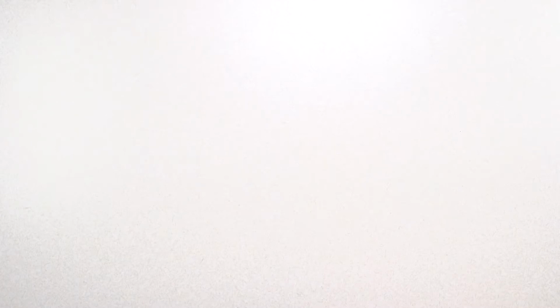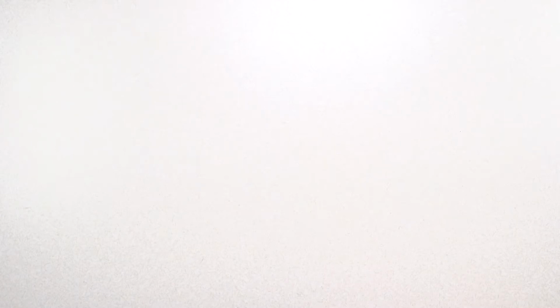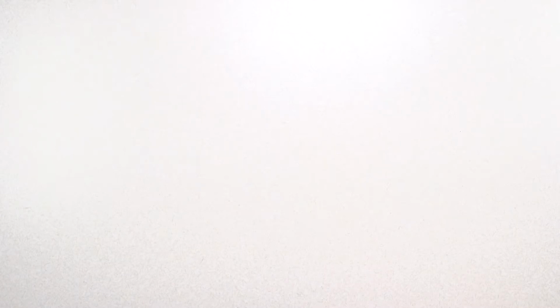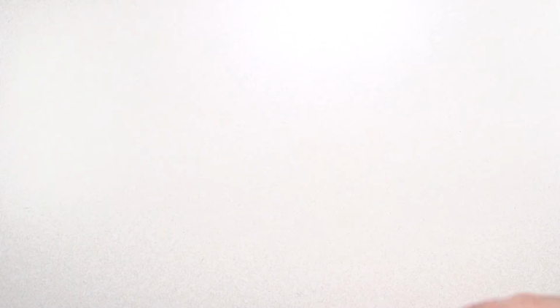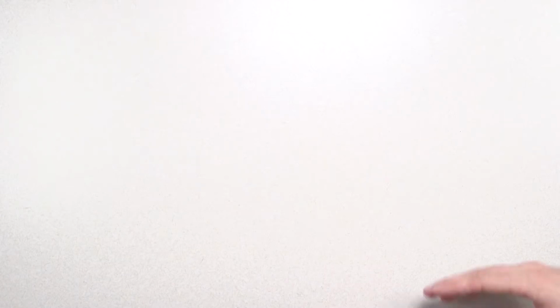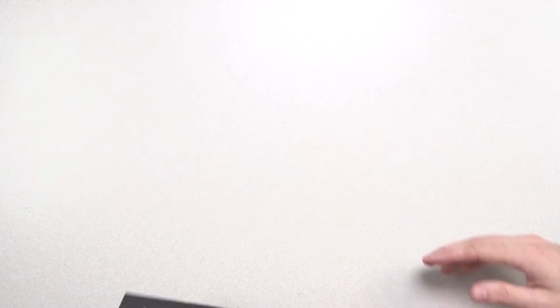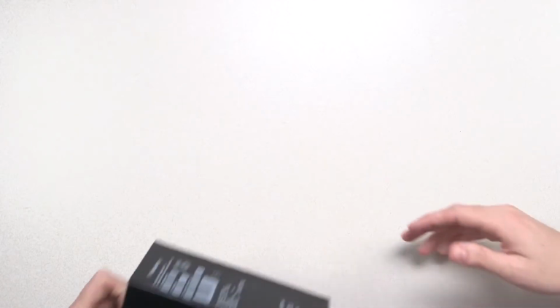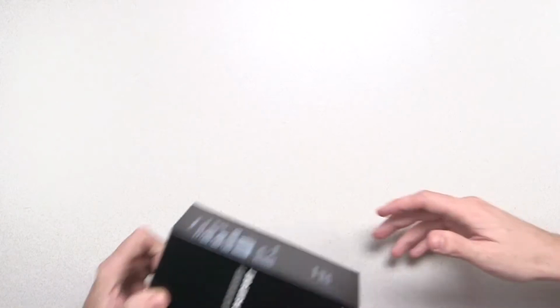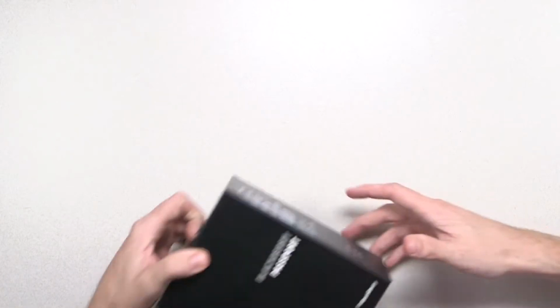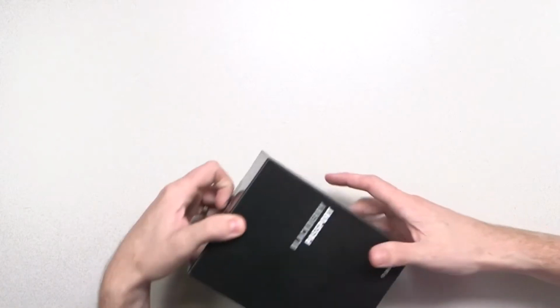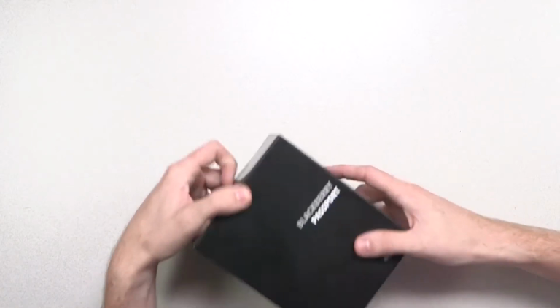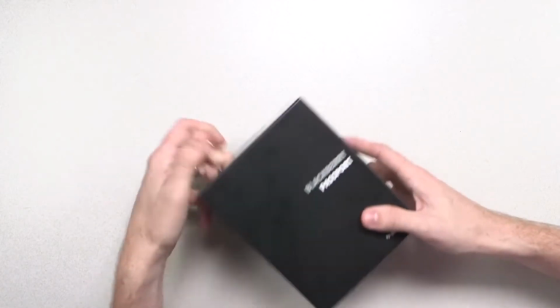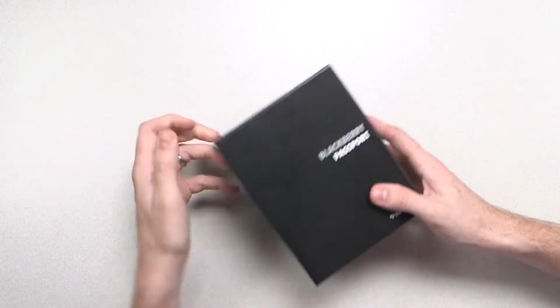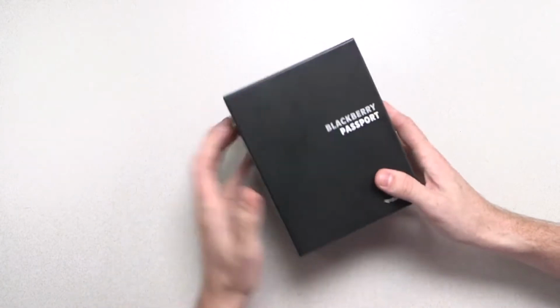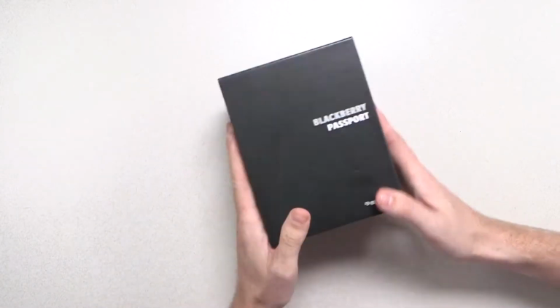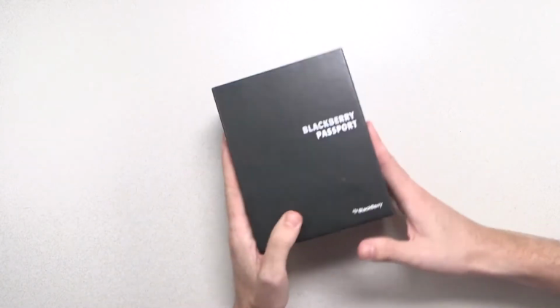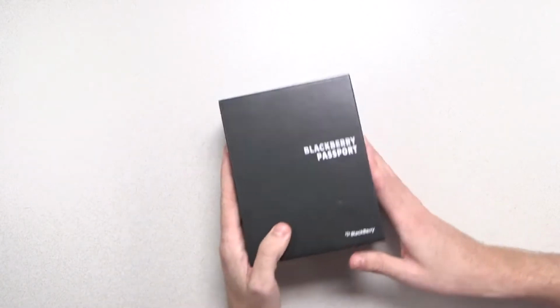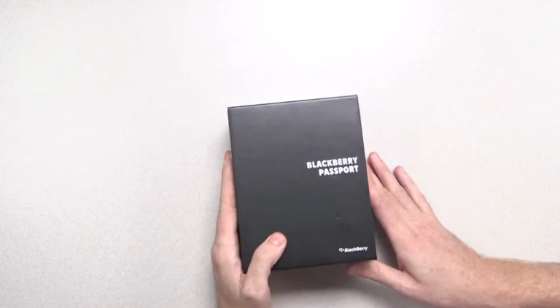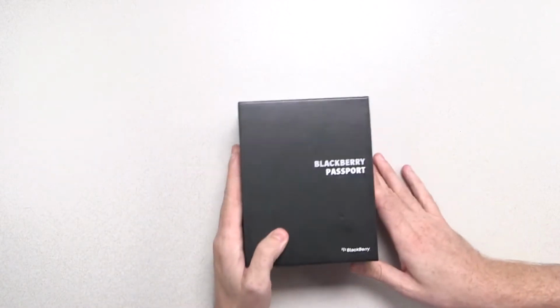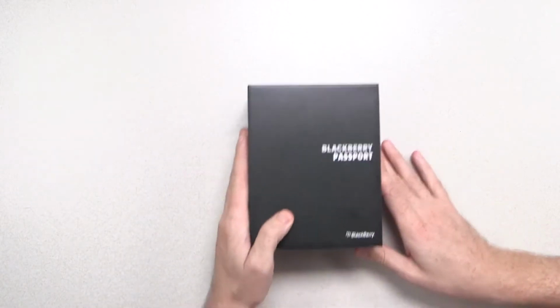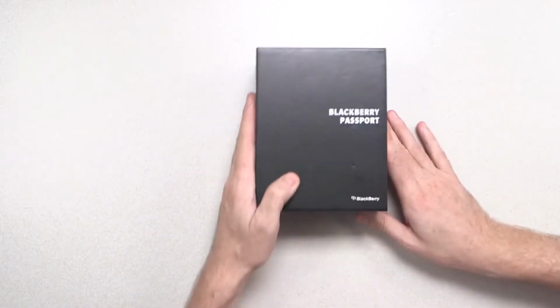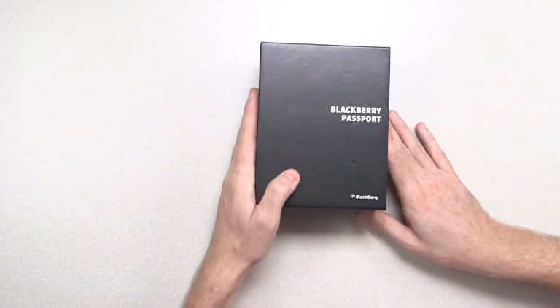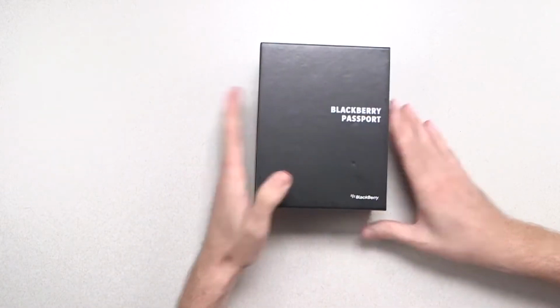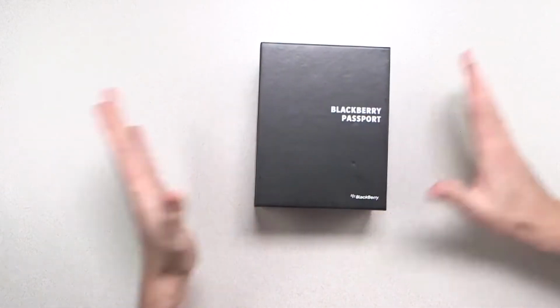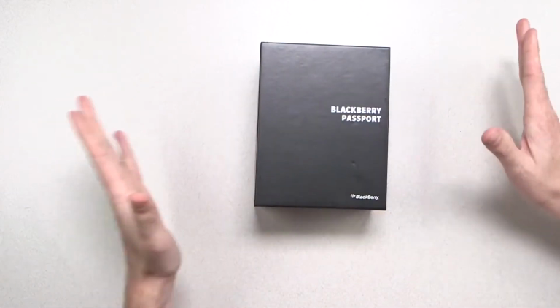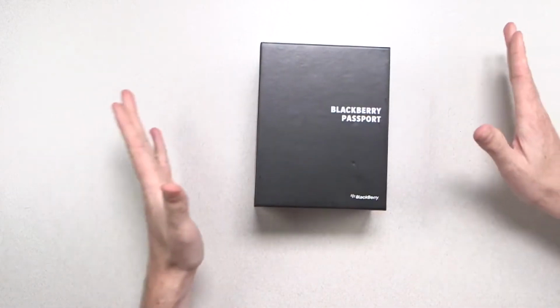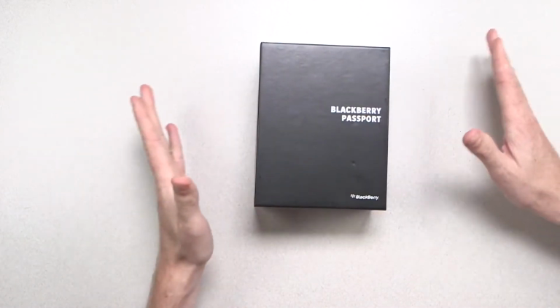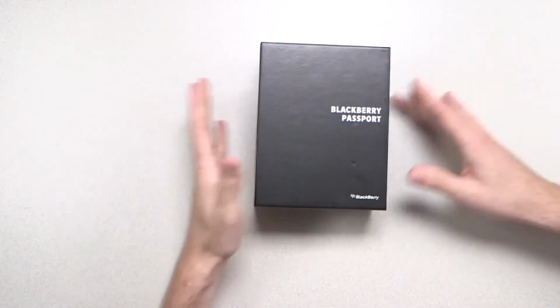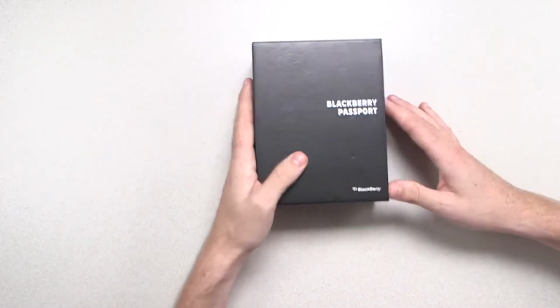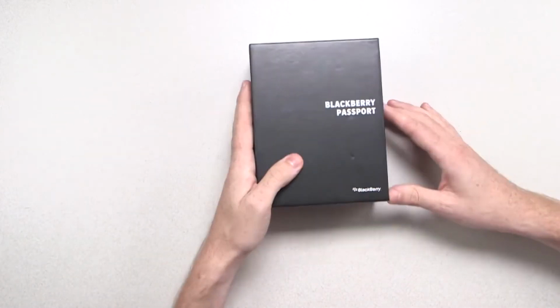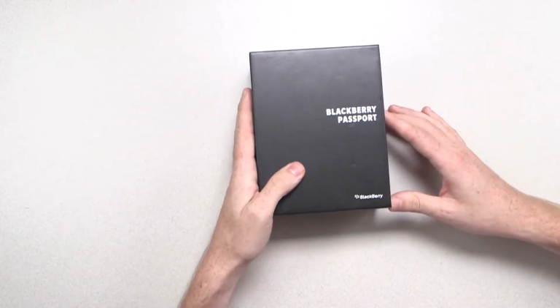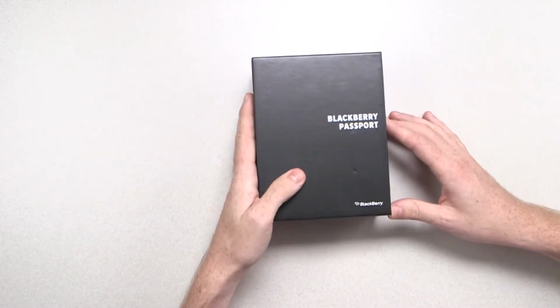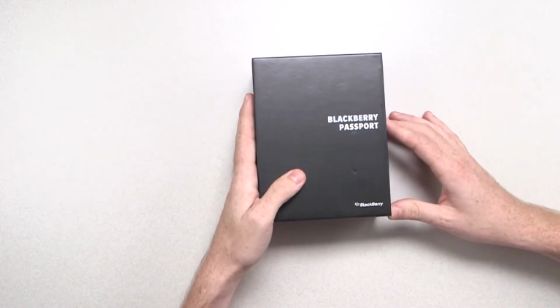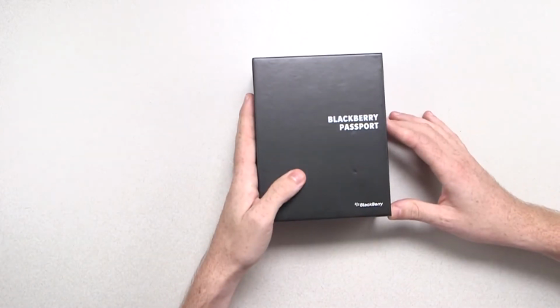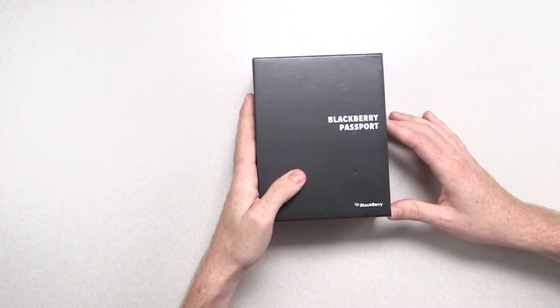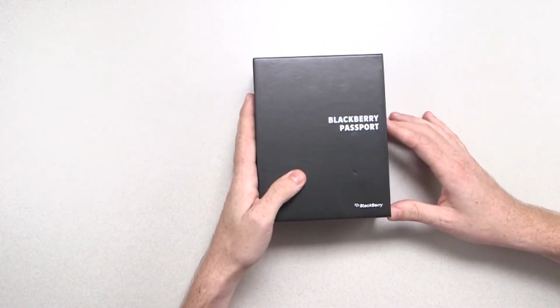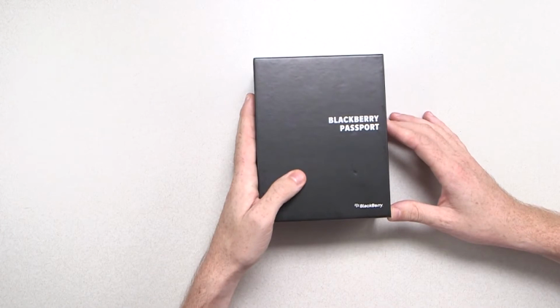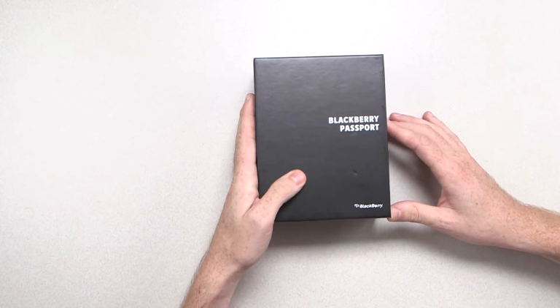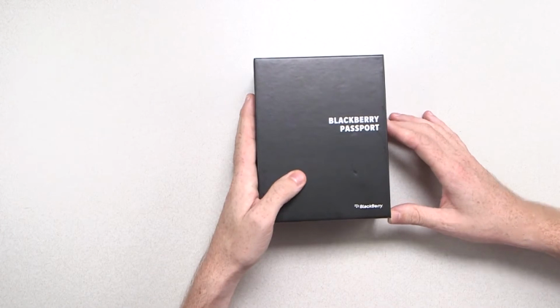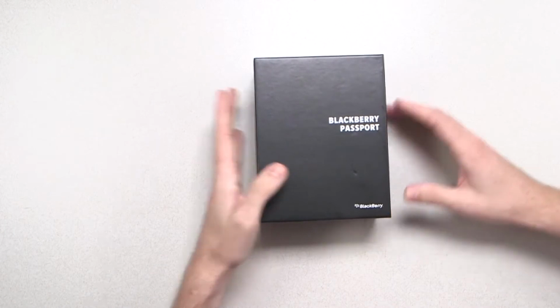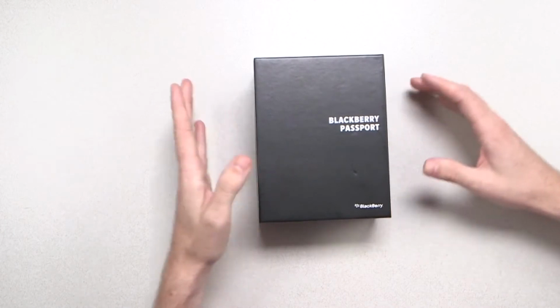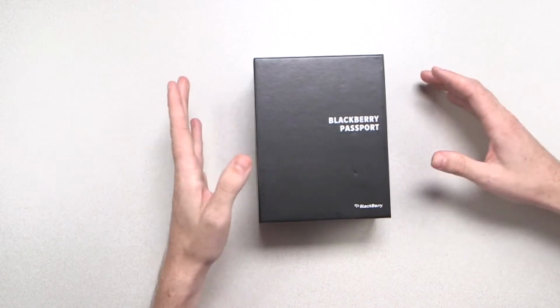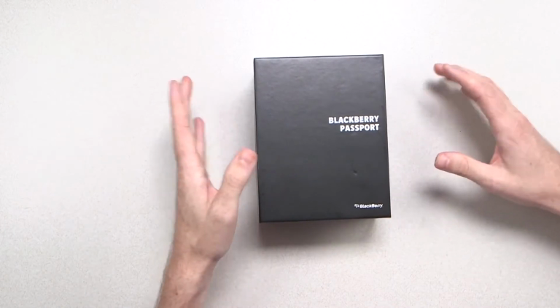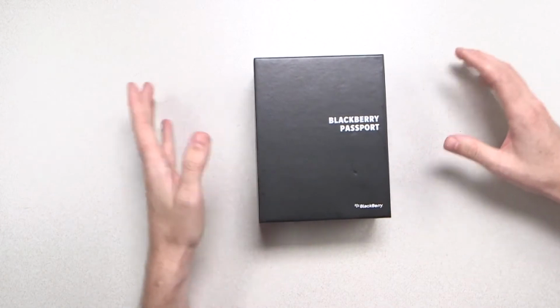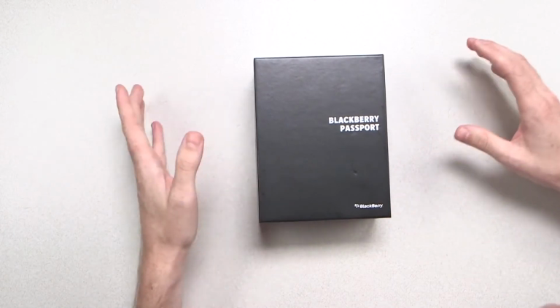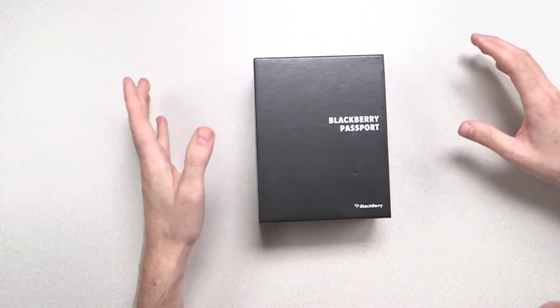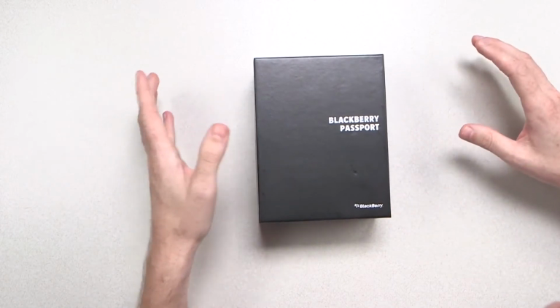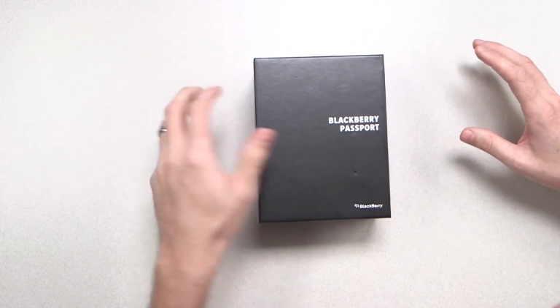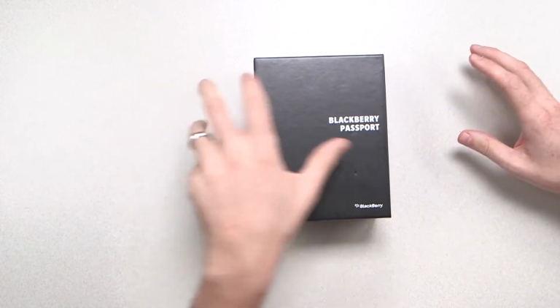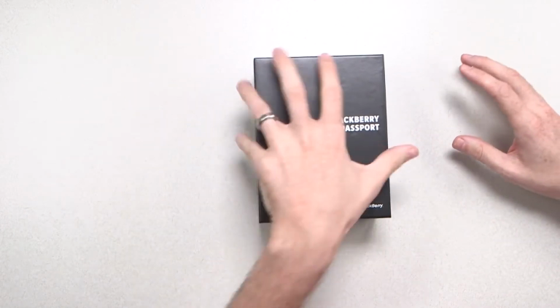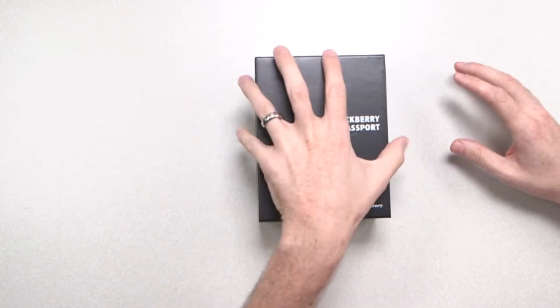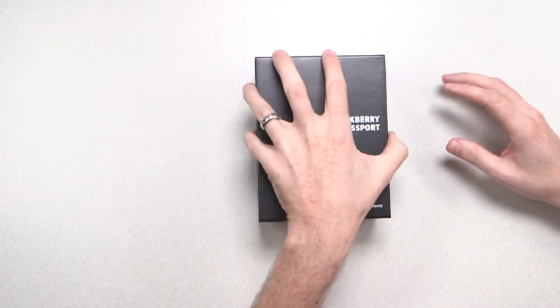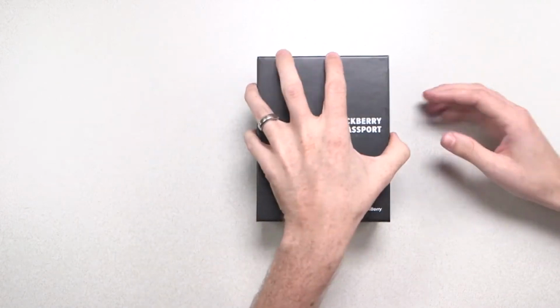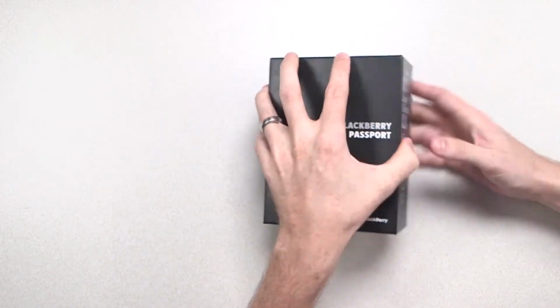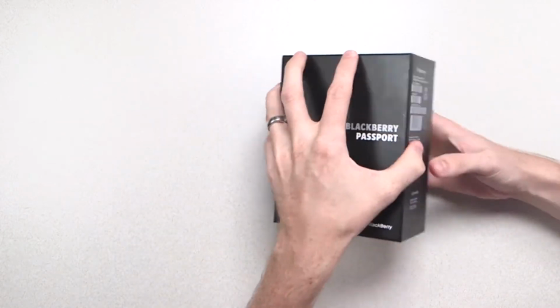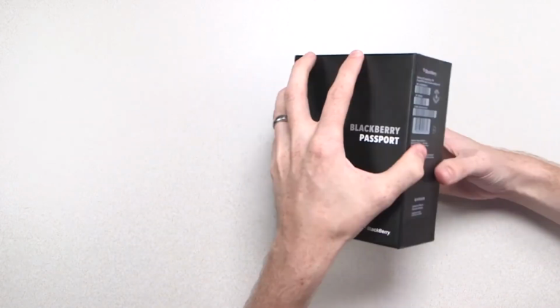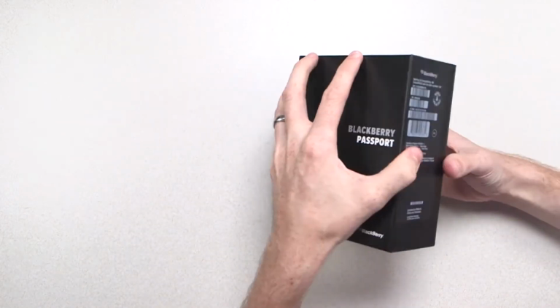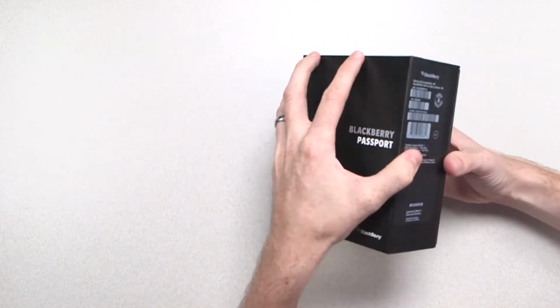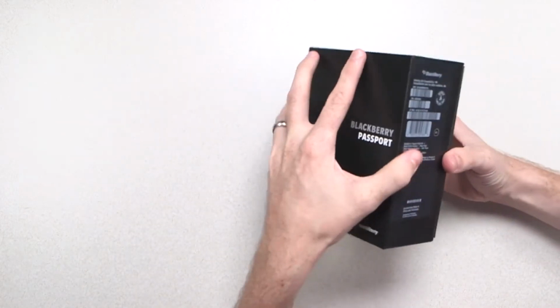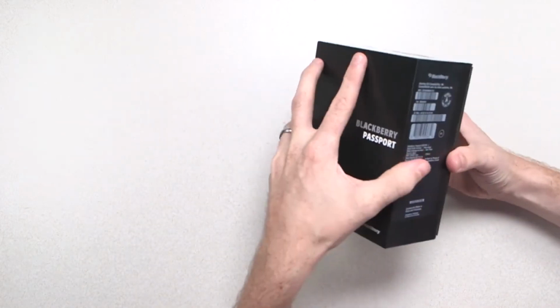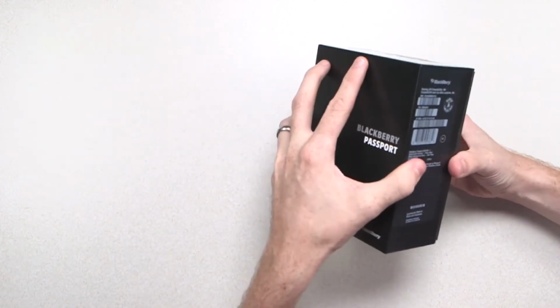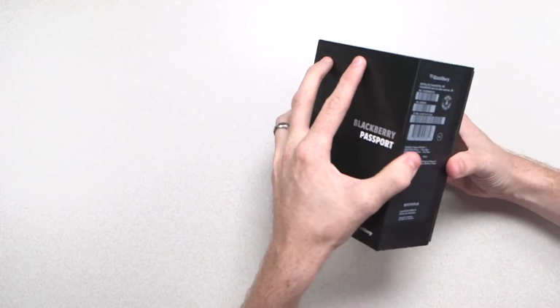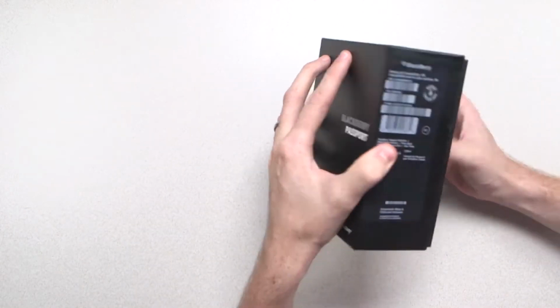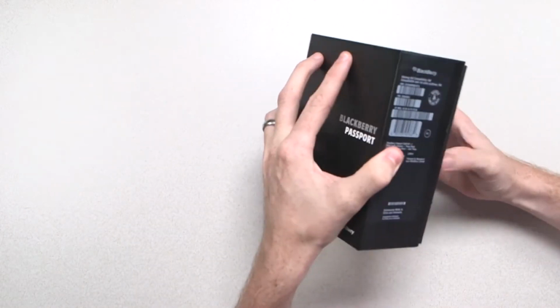Hi, it's Donny from BlackBerry. Today I'm going to be unboxing the all-new BlackBerry Passport, and I know you can't wait to see it, so I'm just going to dive right in.